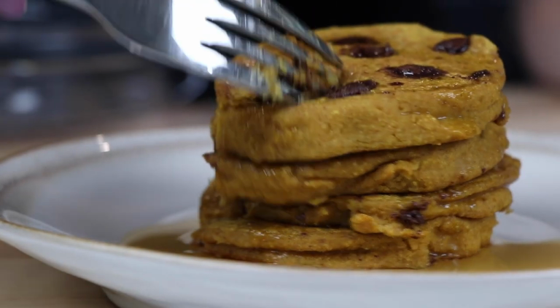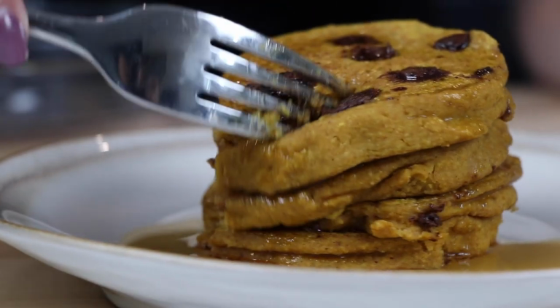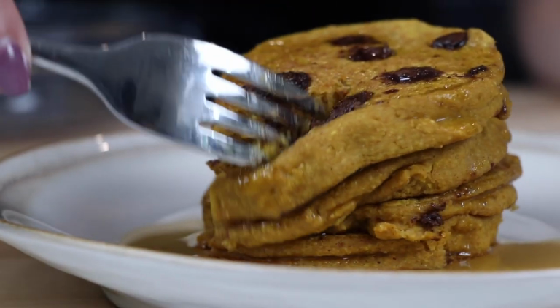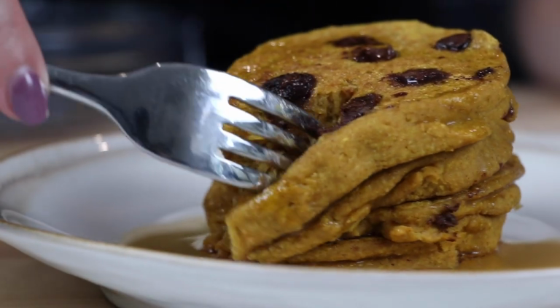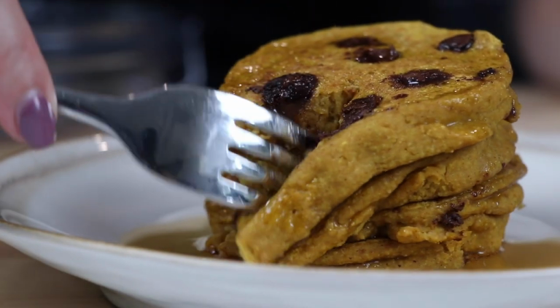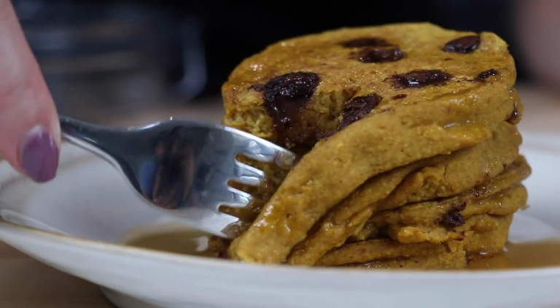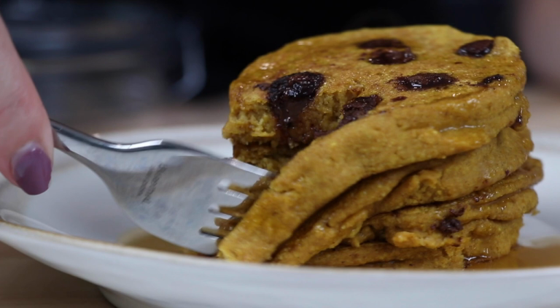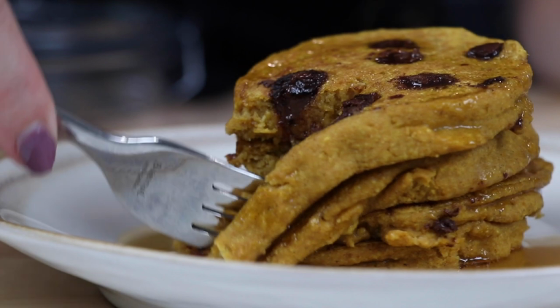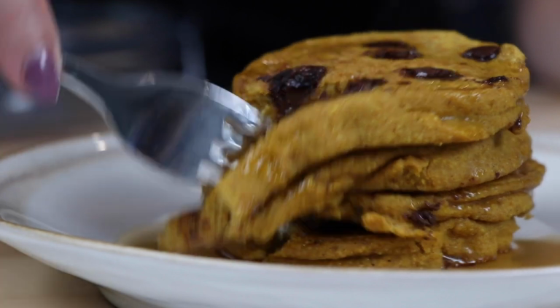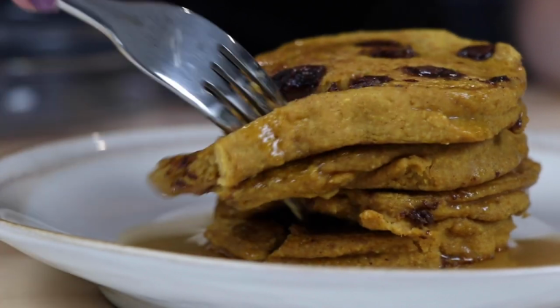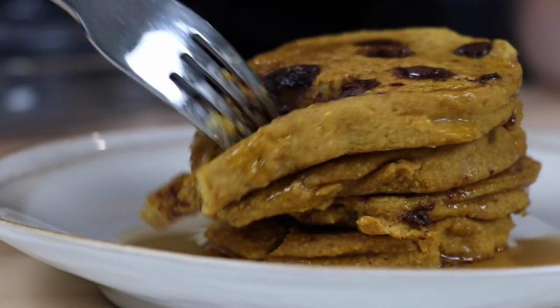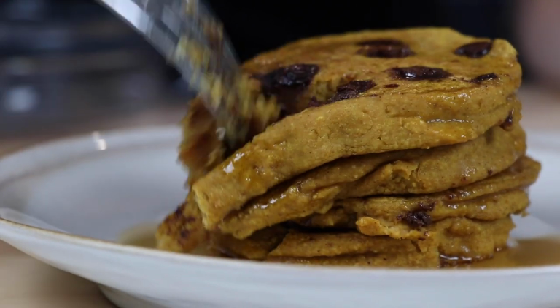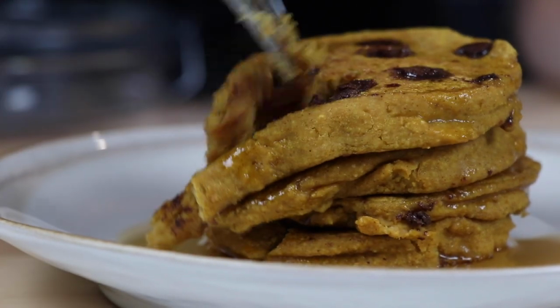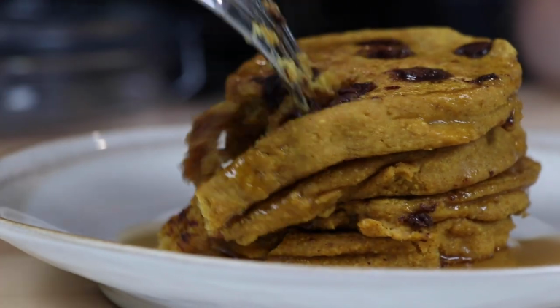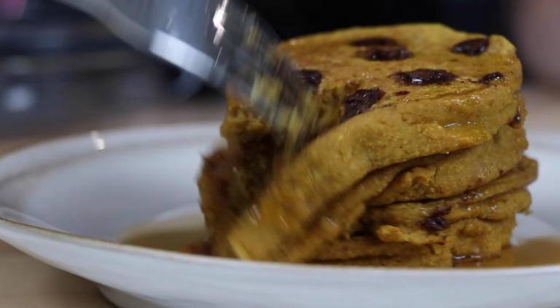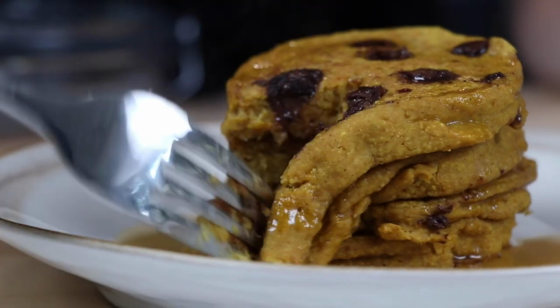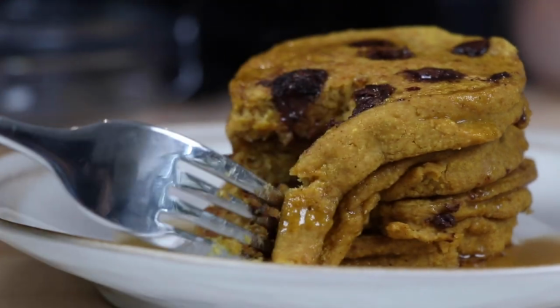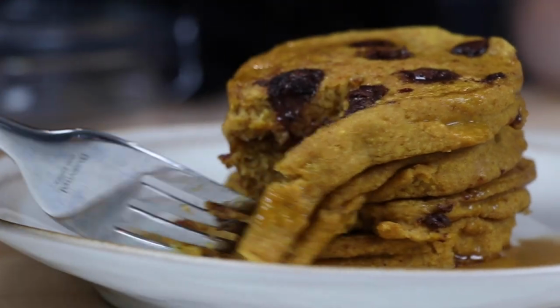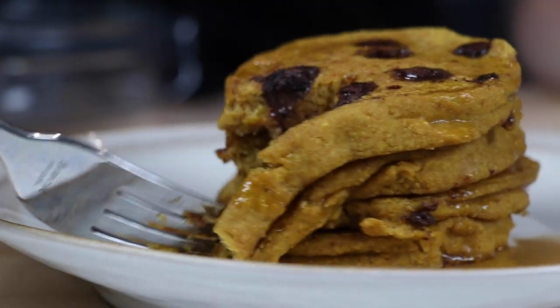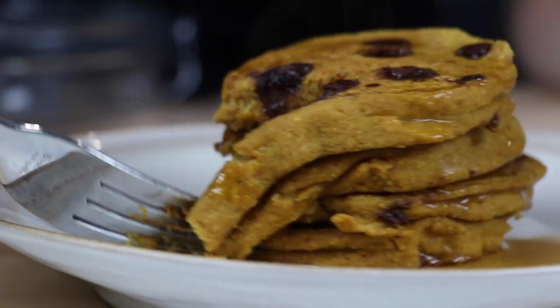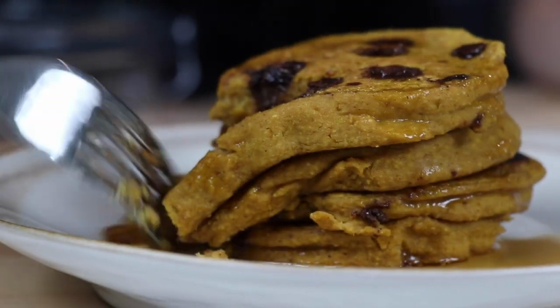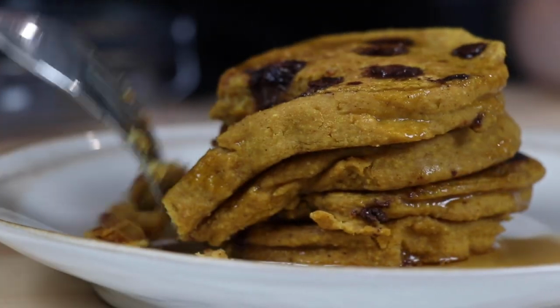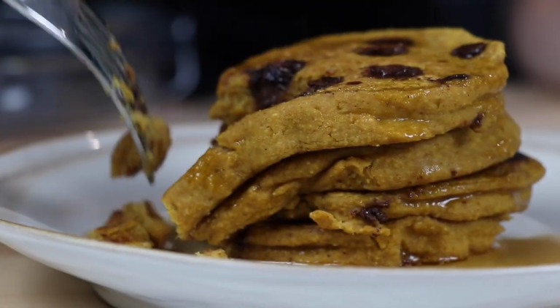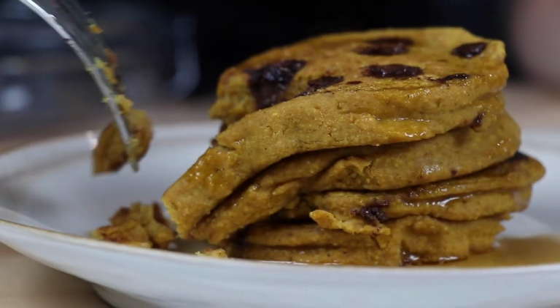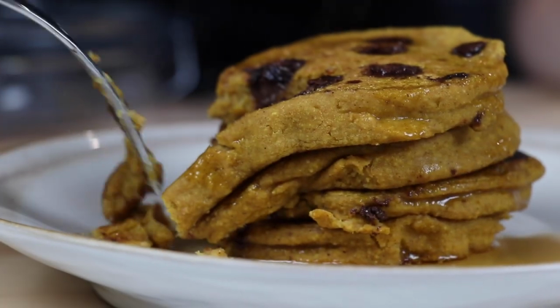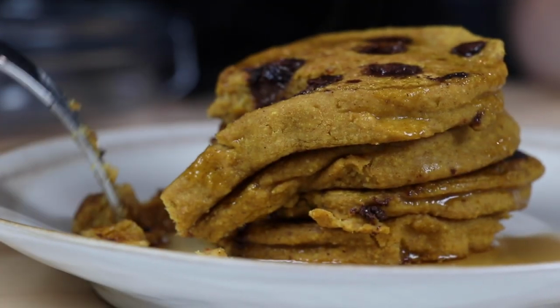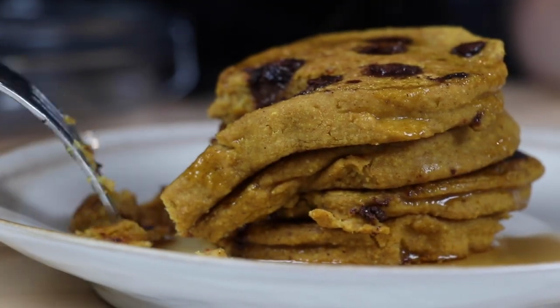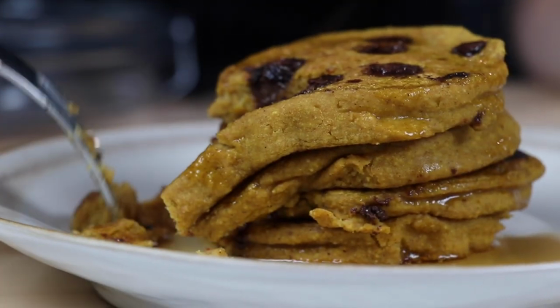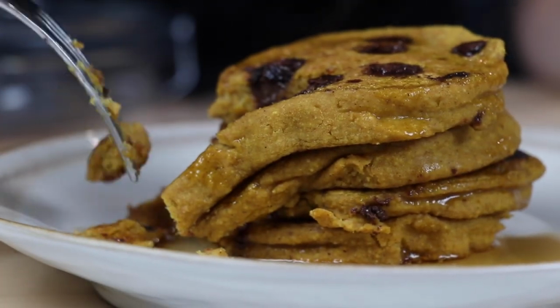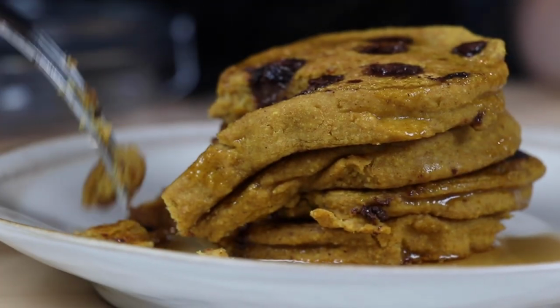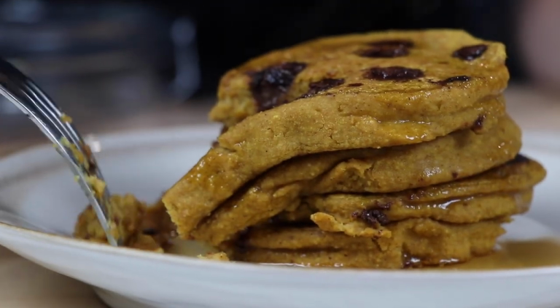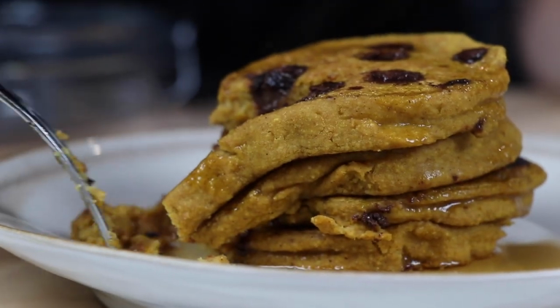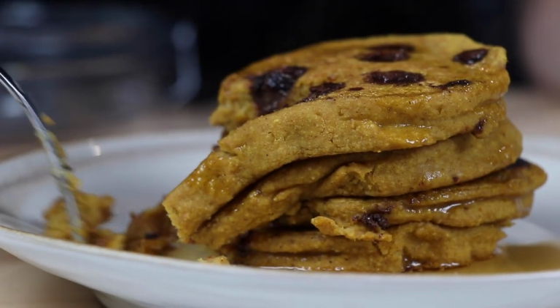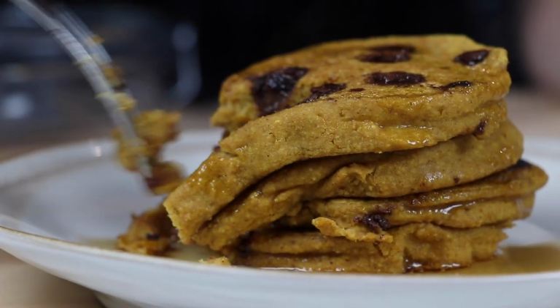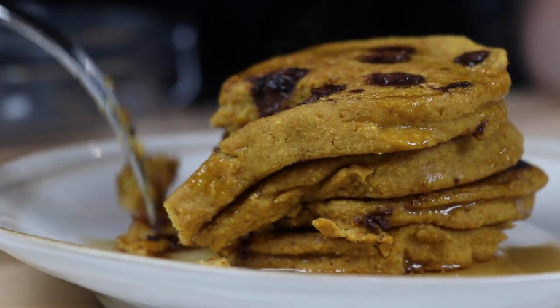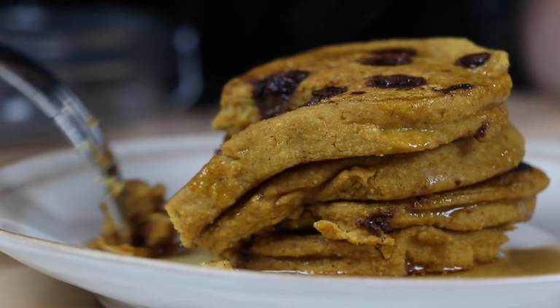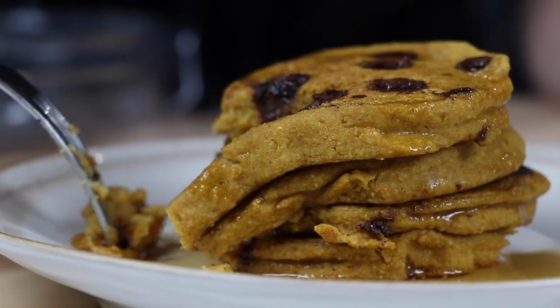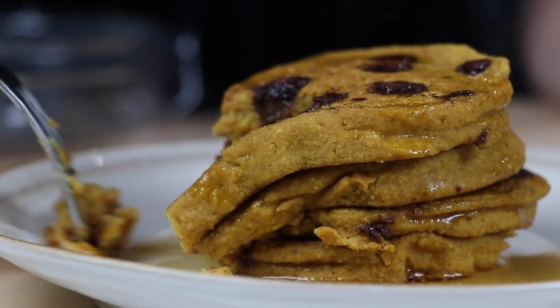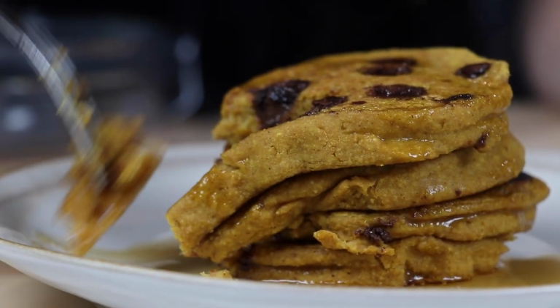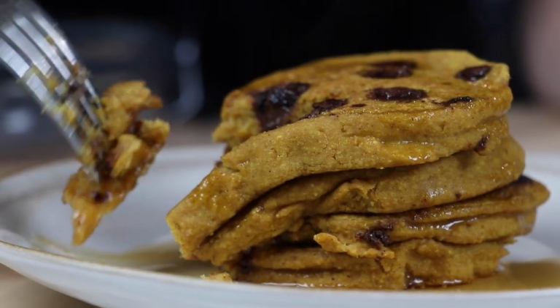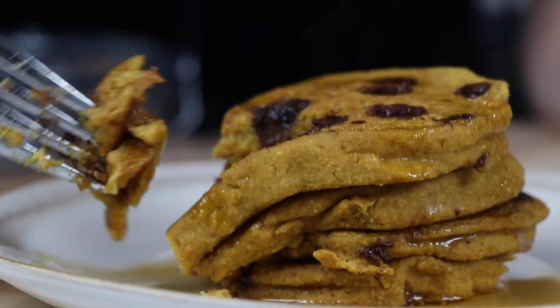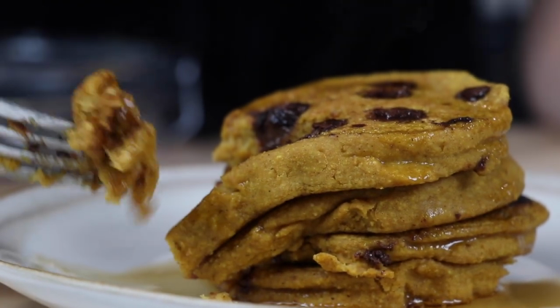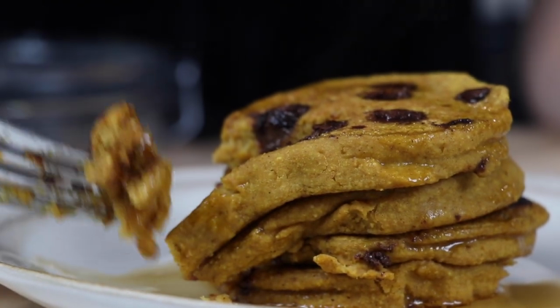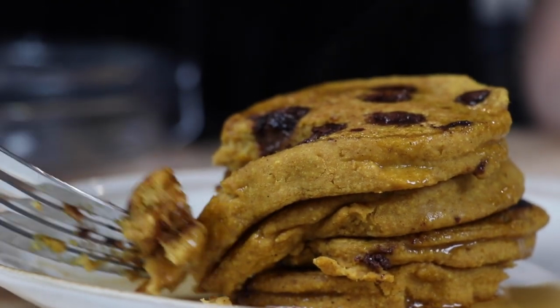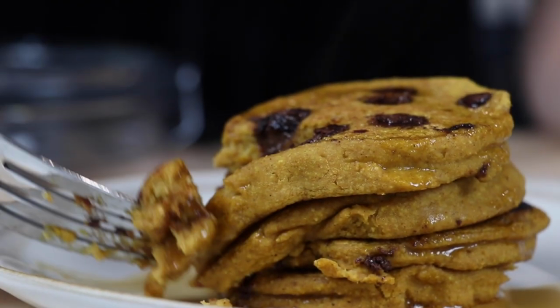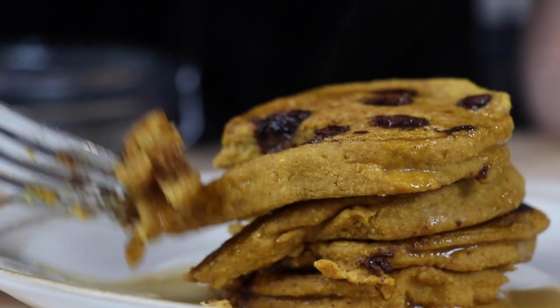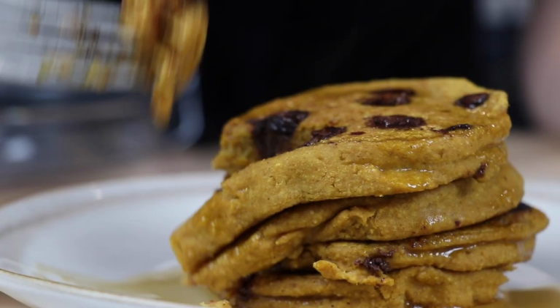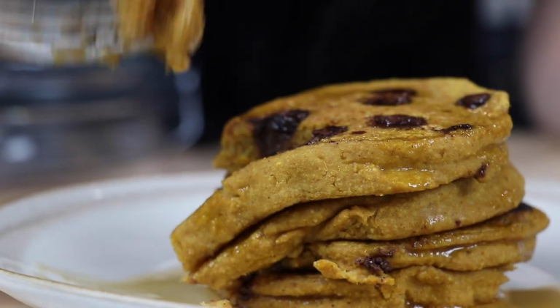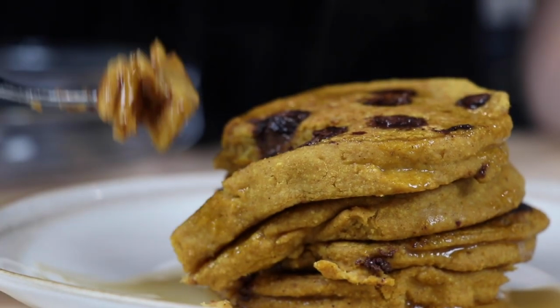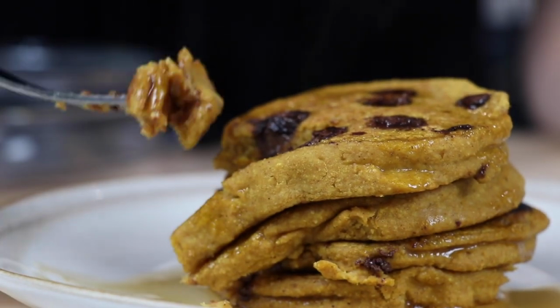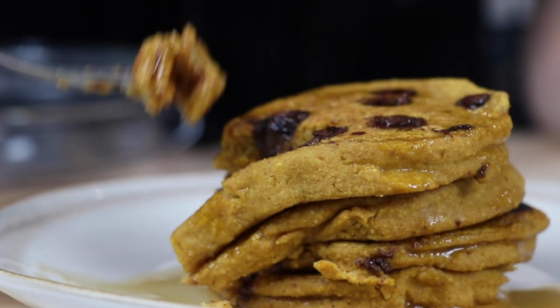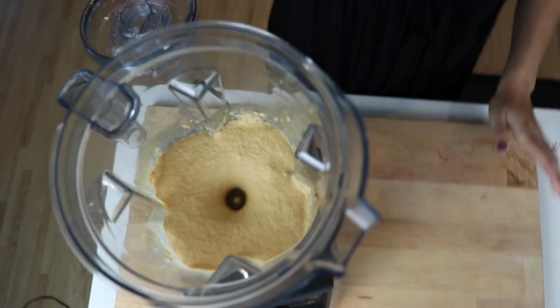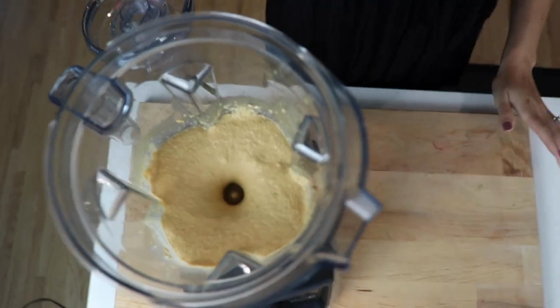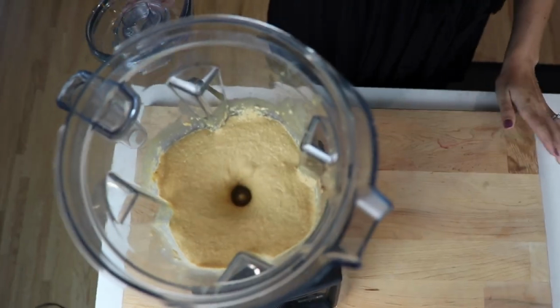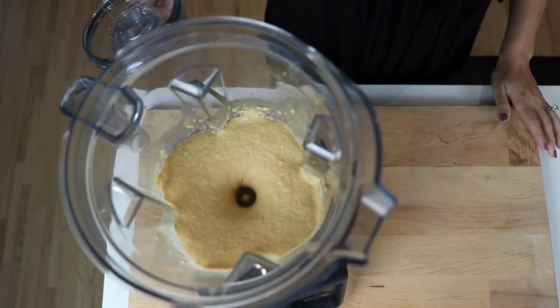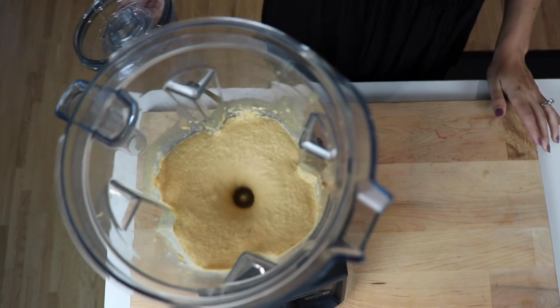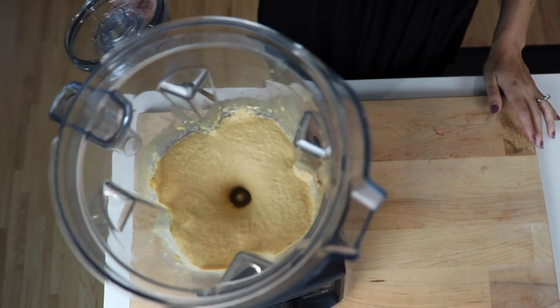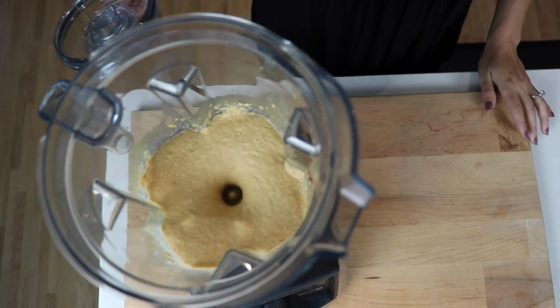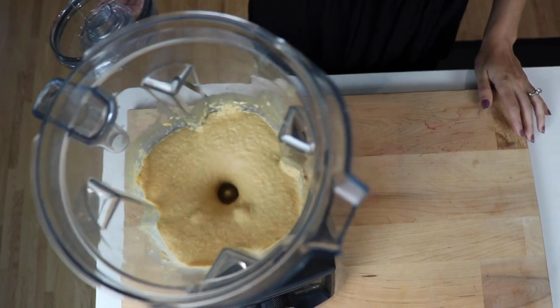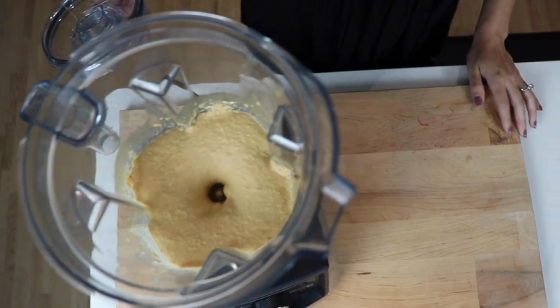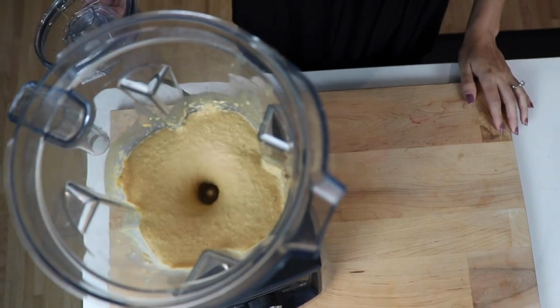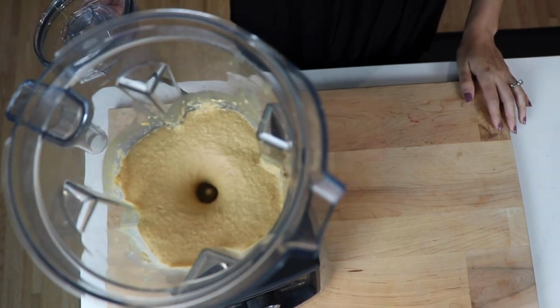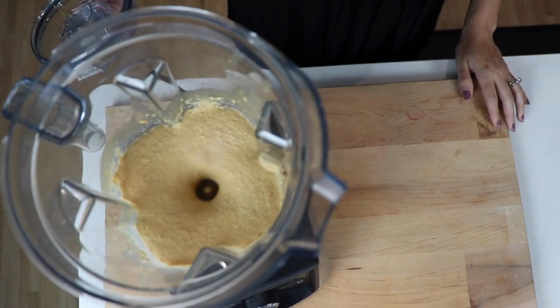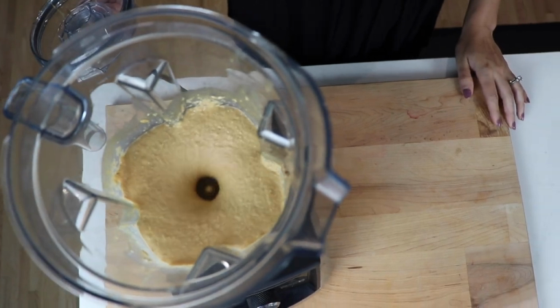And guys, you don't need to eat them all. You can throw them in the freezer, warm them up either in the microwave or on the stove. We sometimes throw them in the toaster for our little guy.